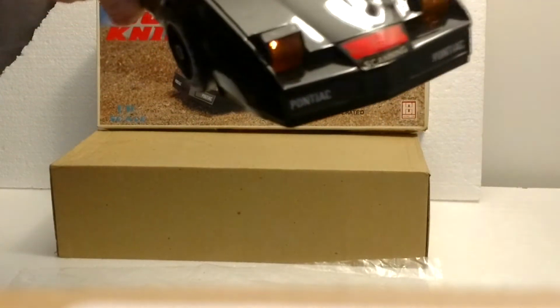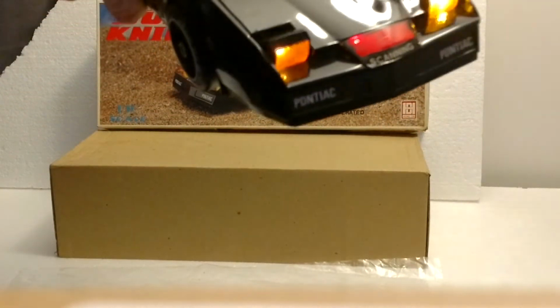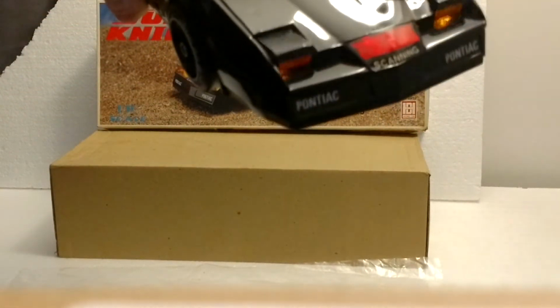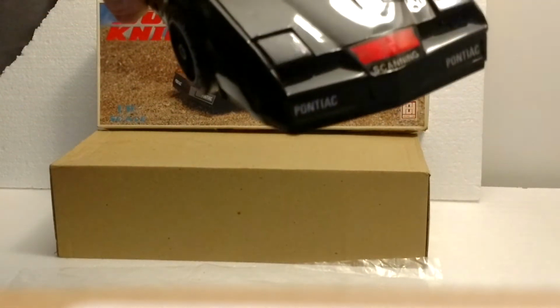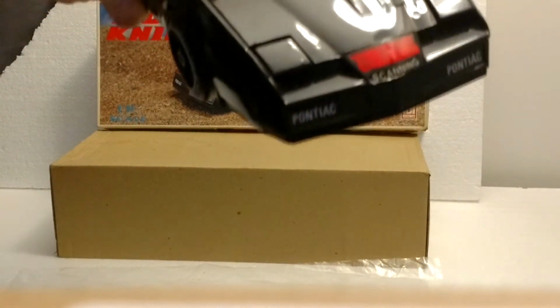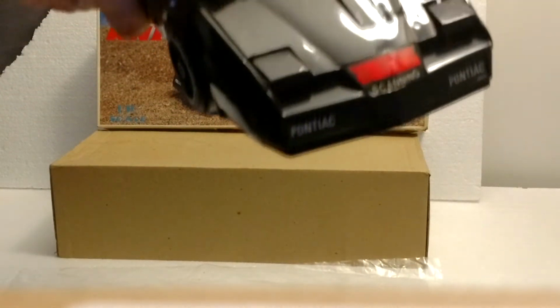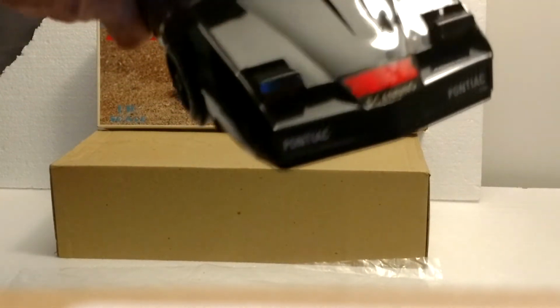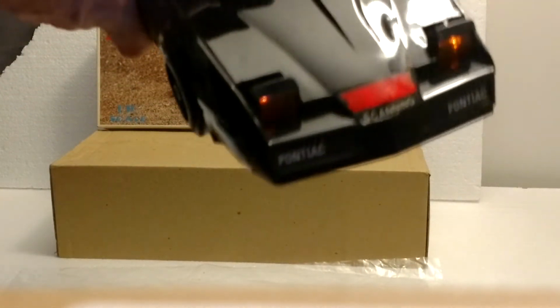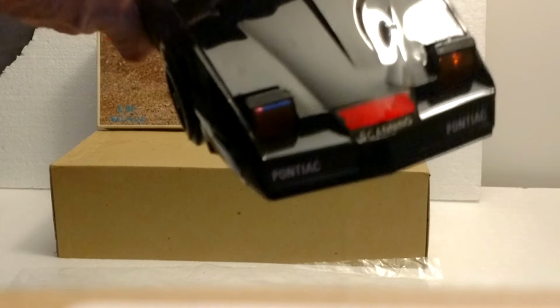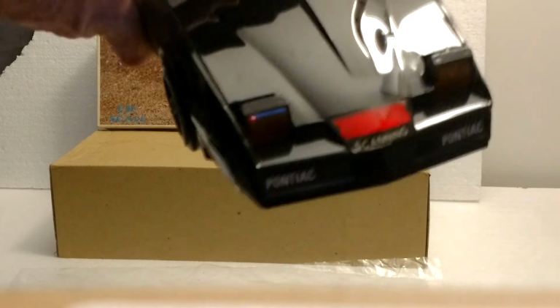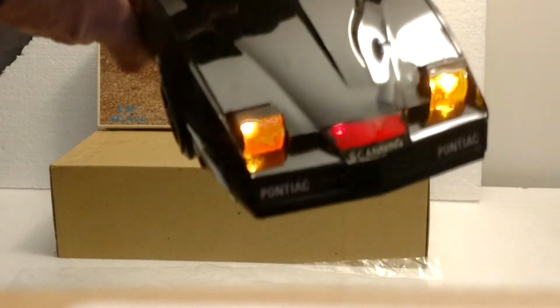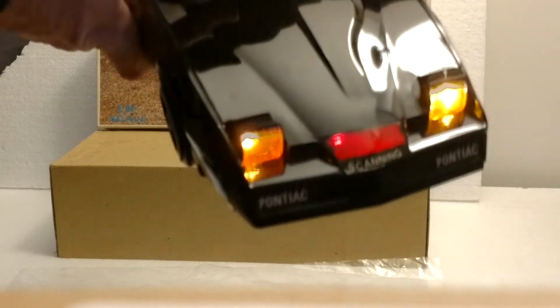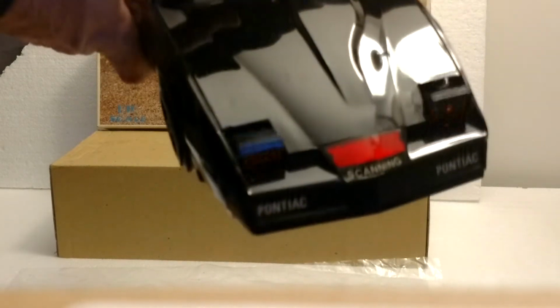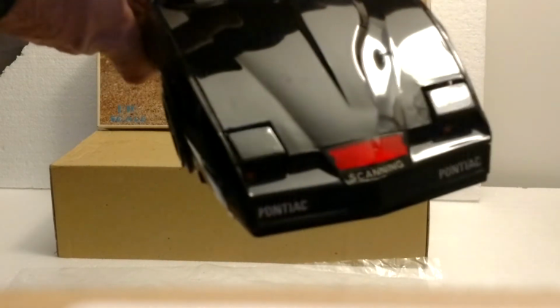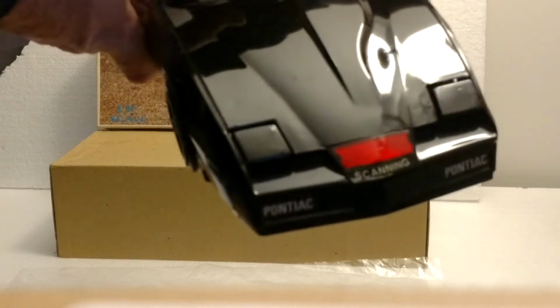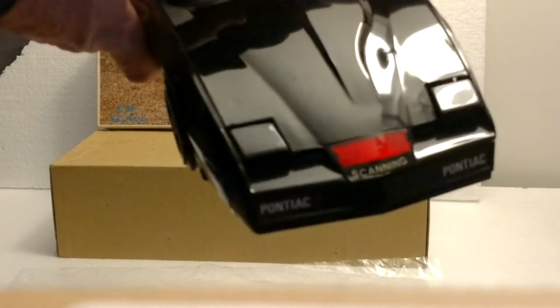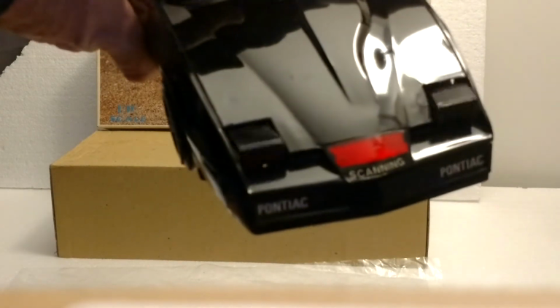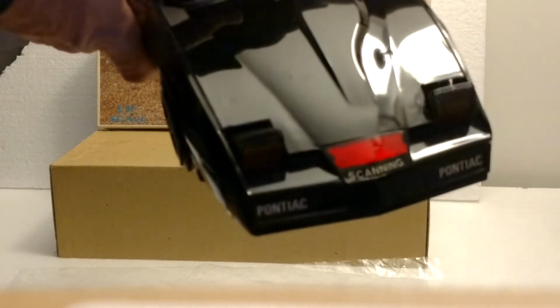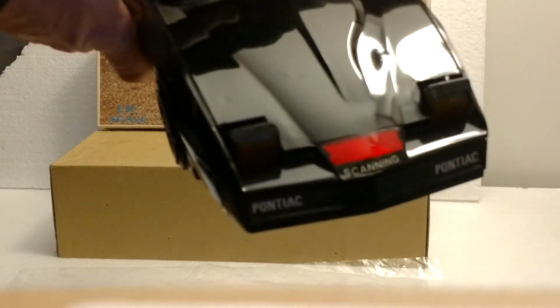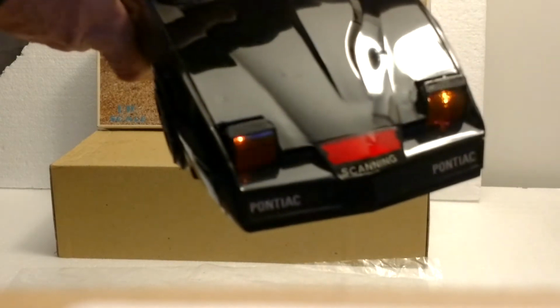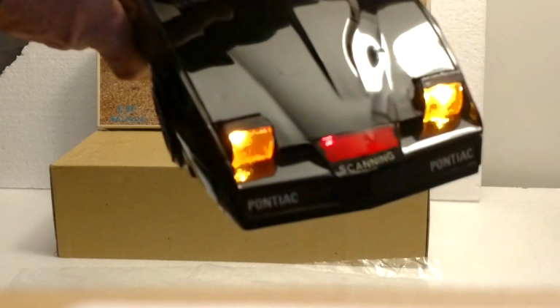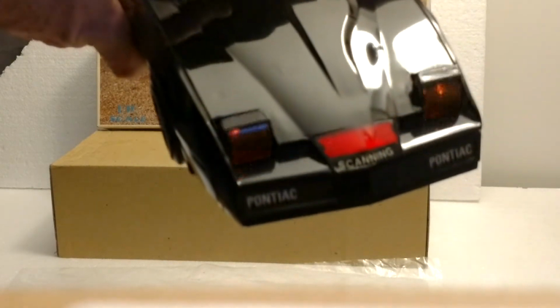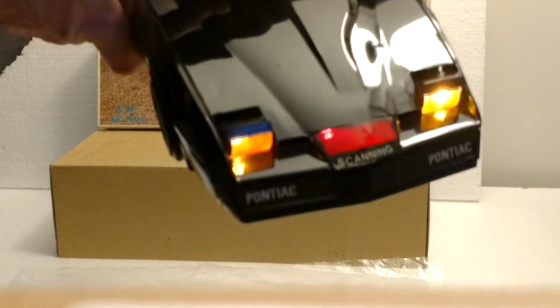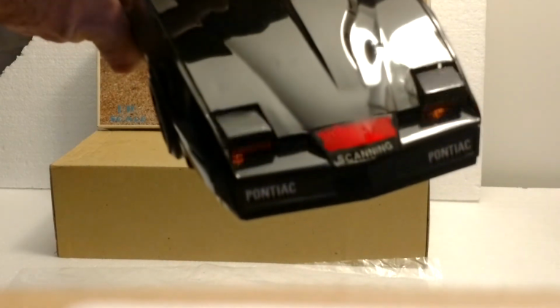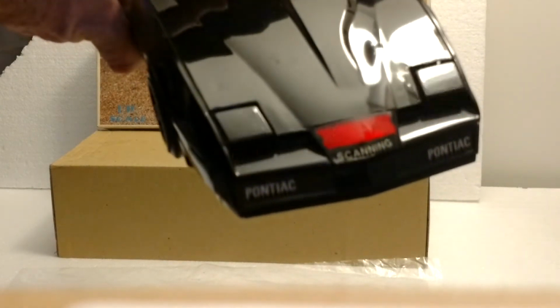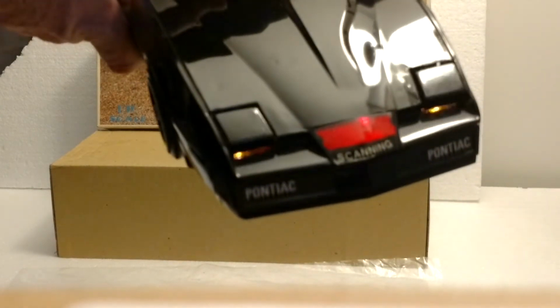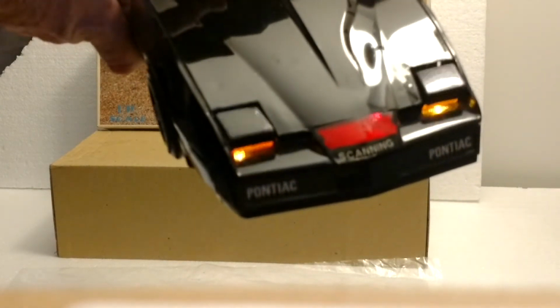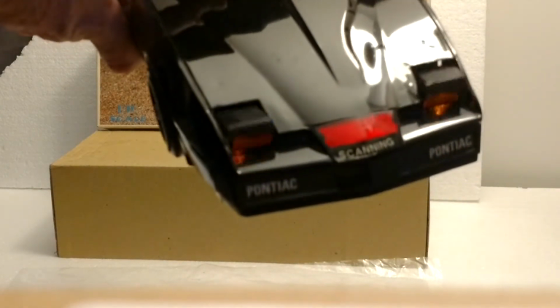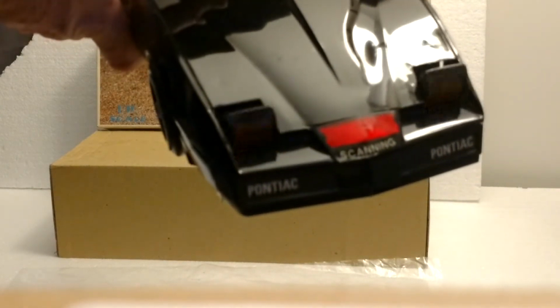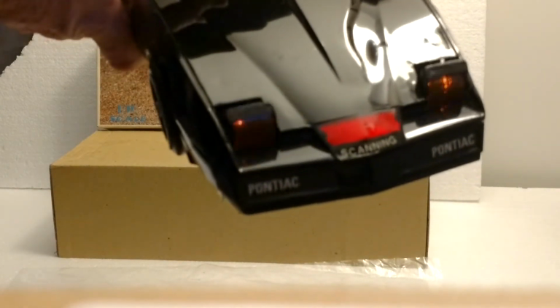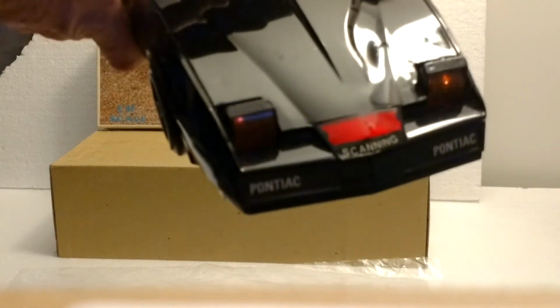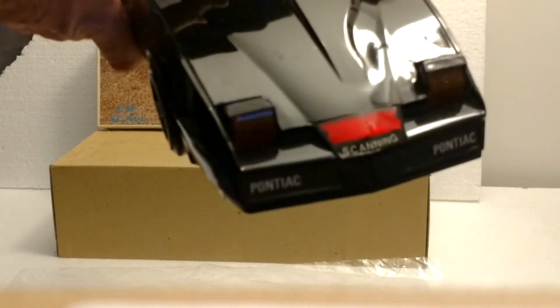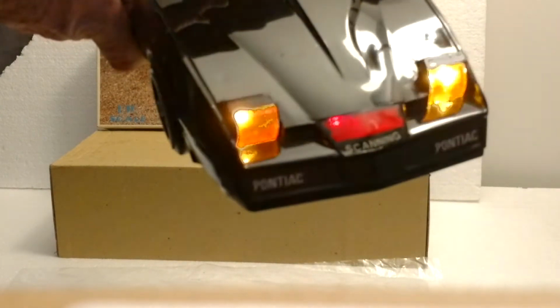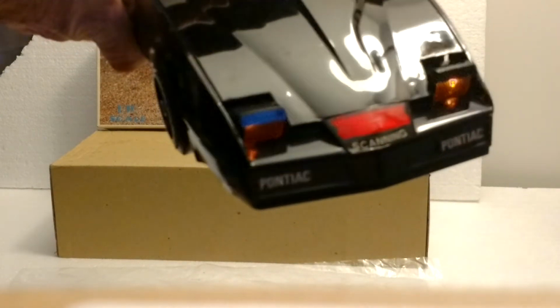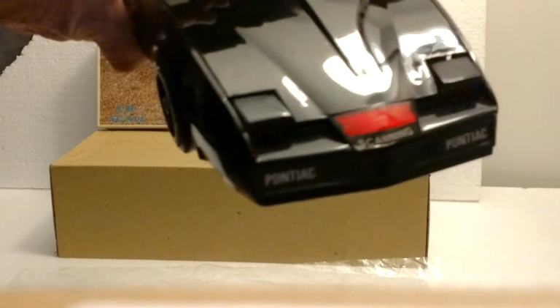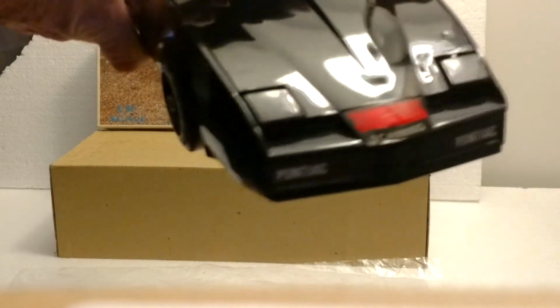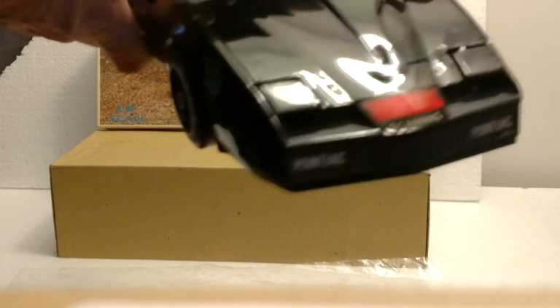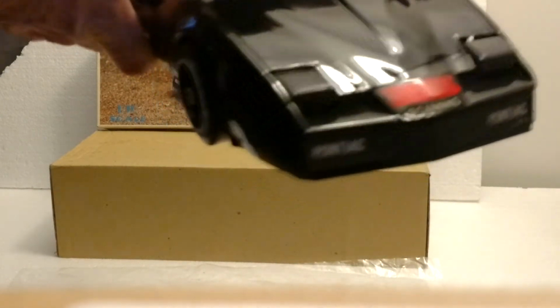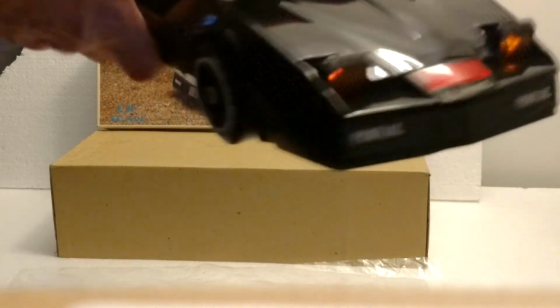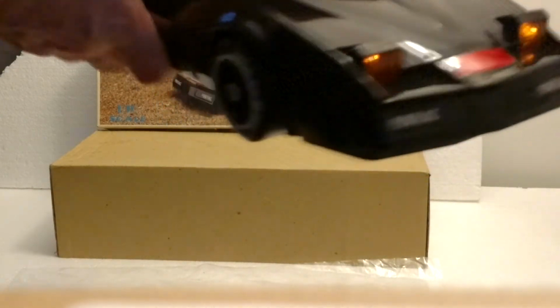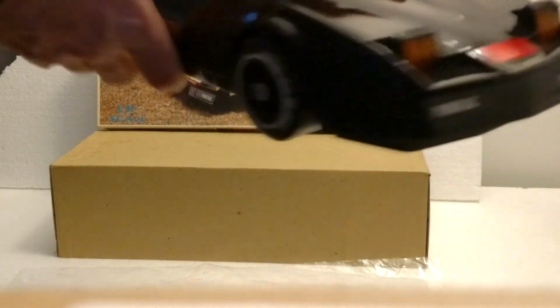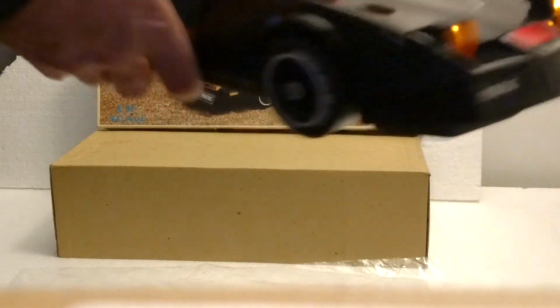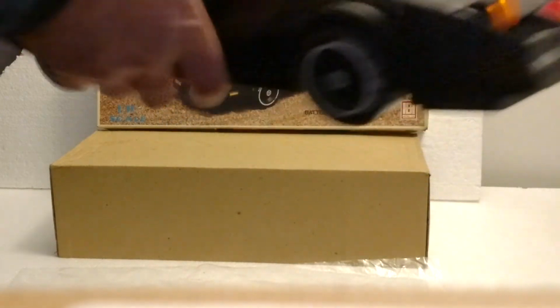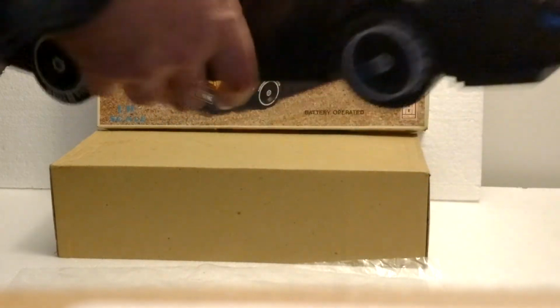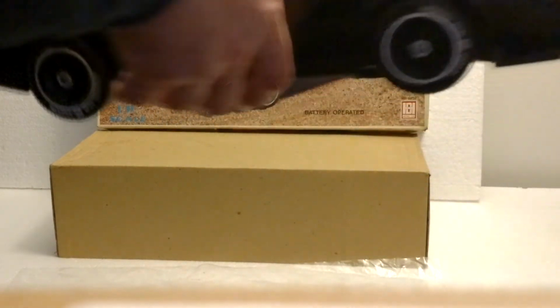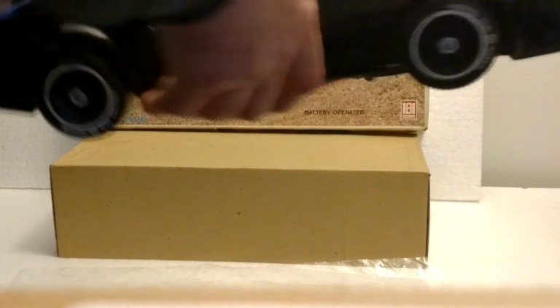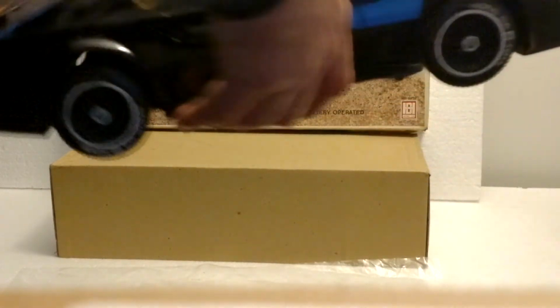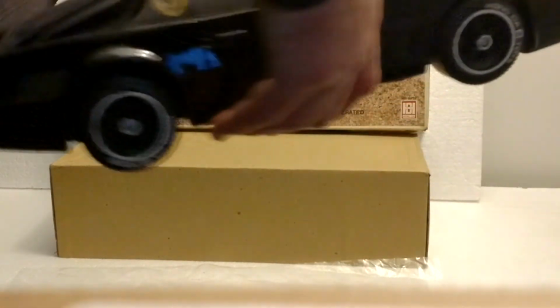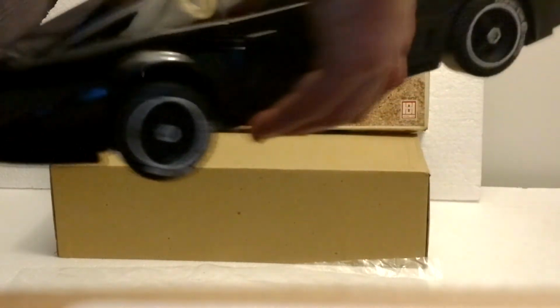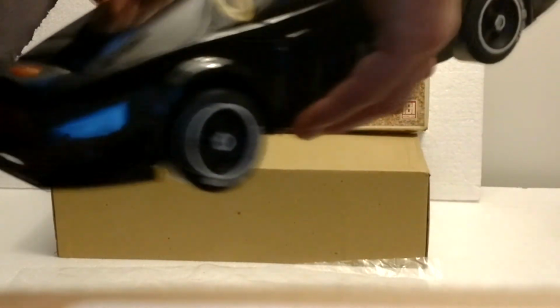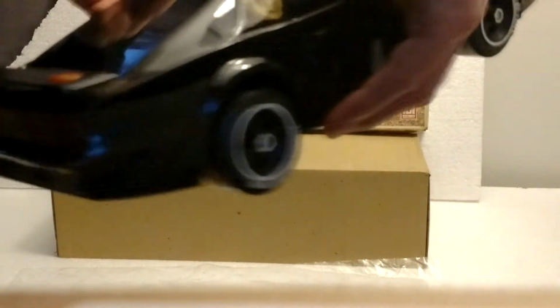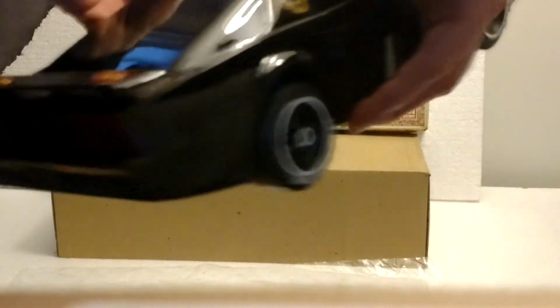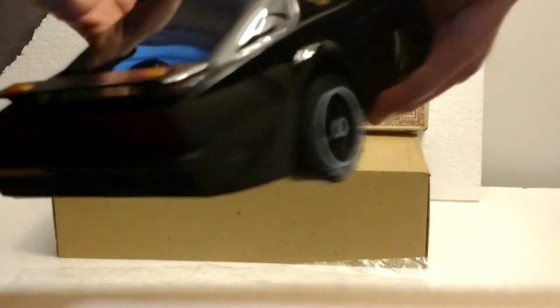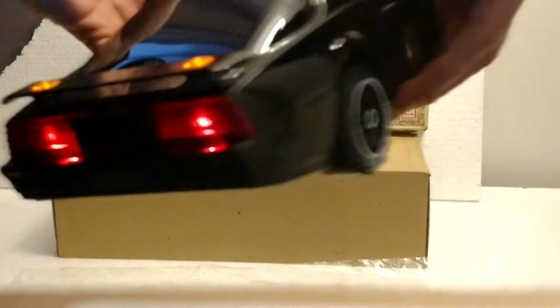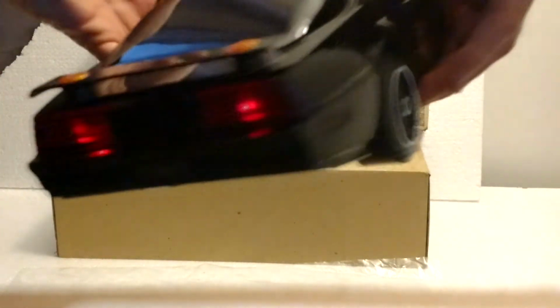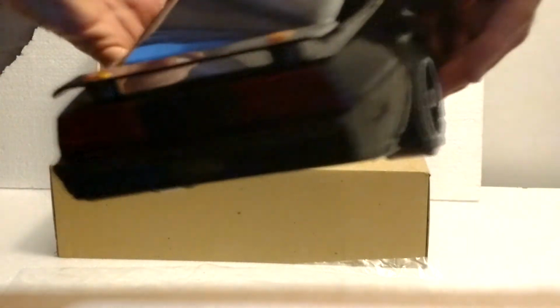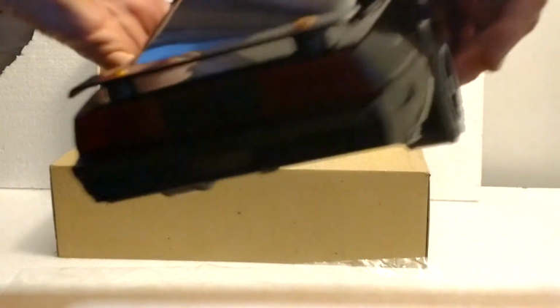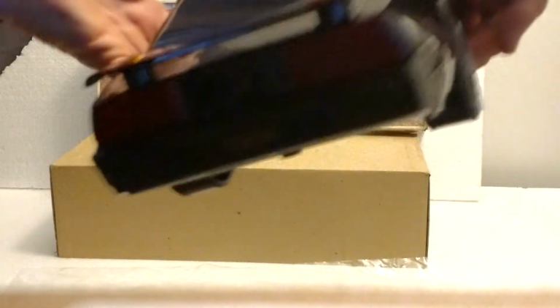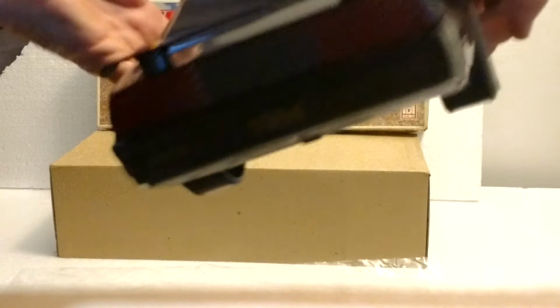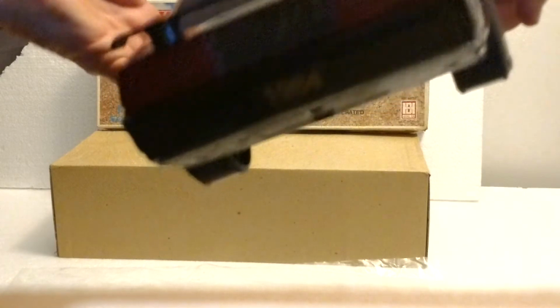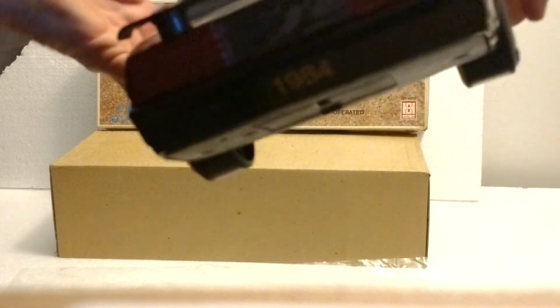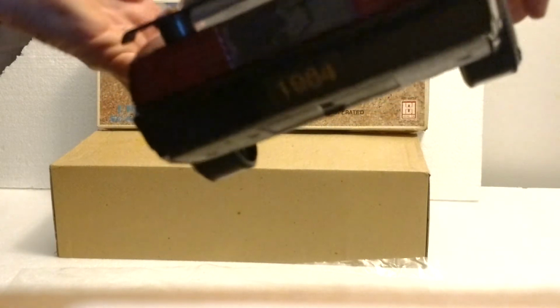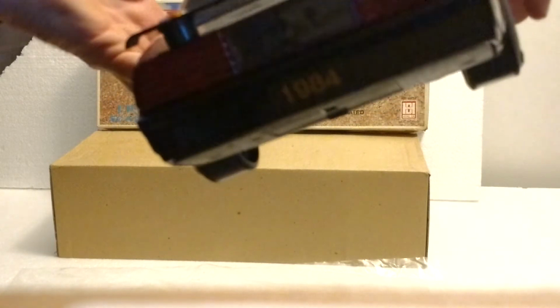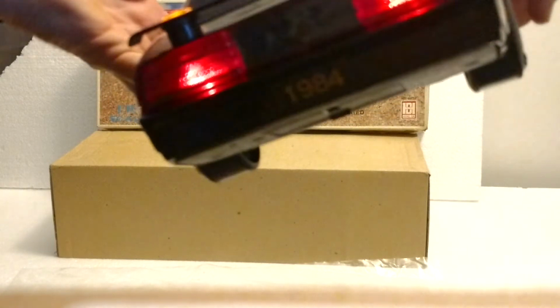As you can see, the scan lights are flashing, going back and forth. The headlights go up and down. The lights in the back are flashing.